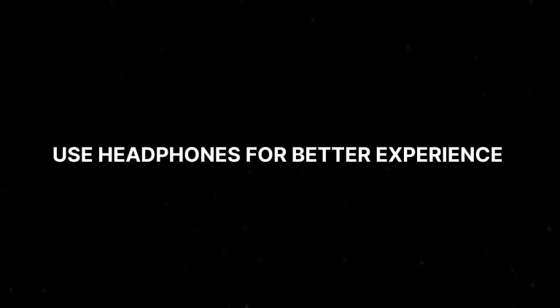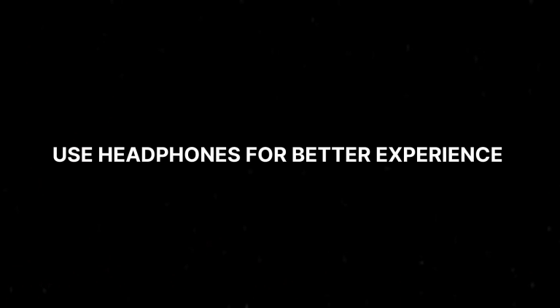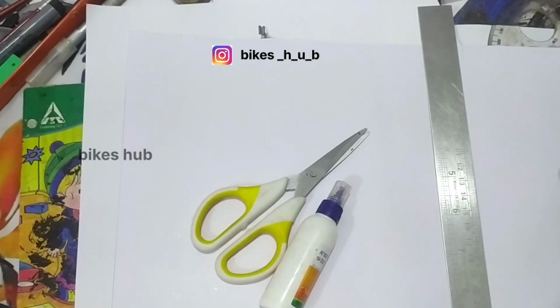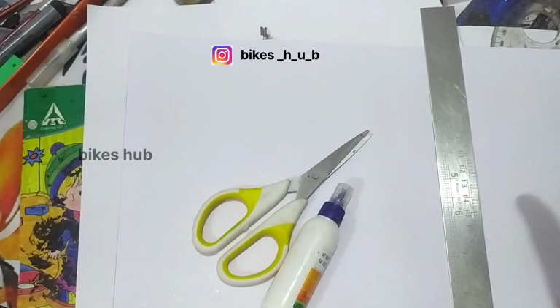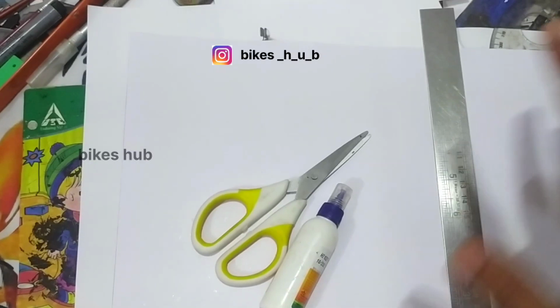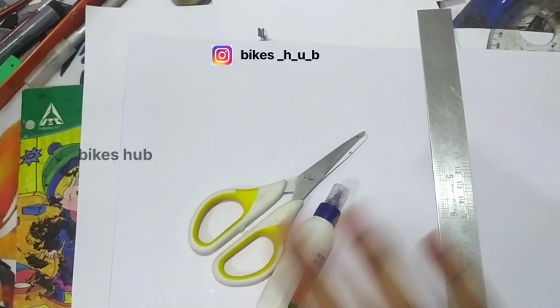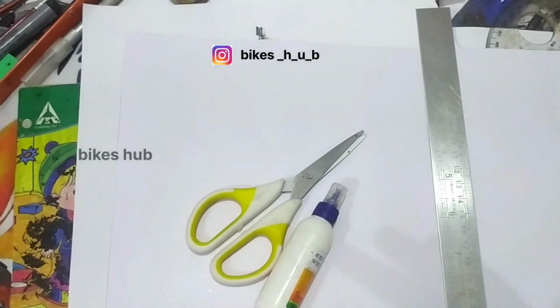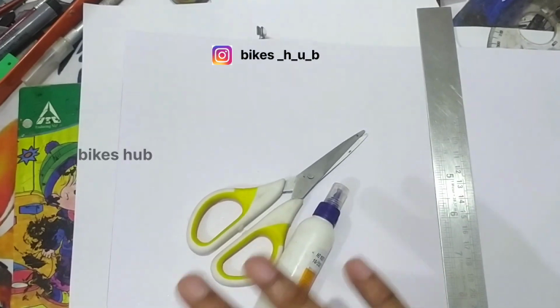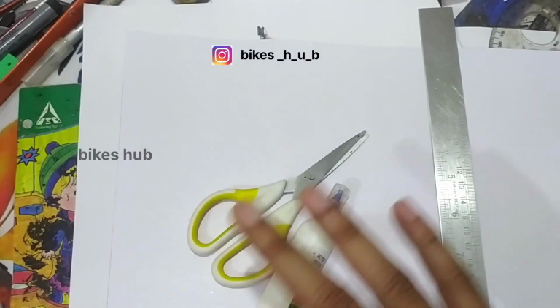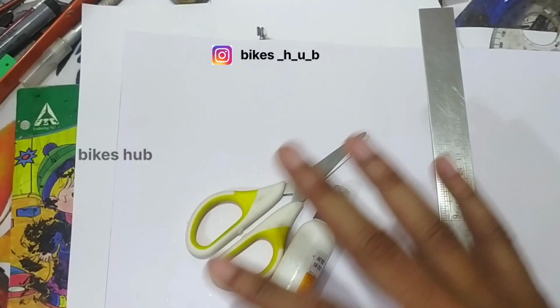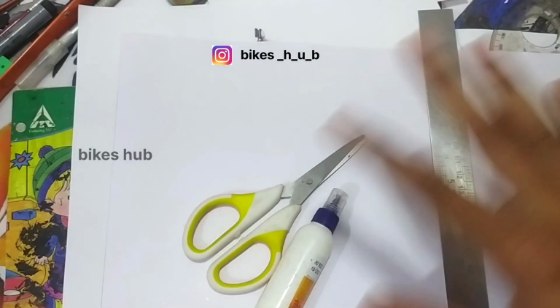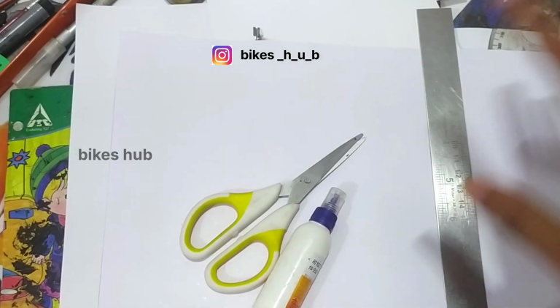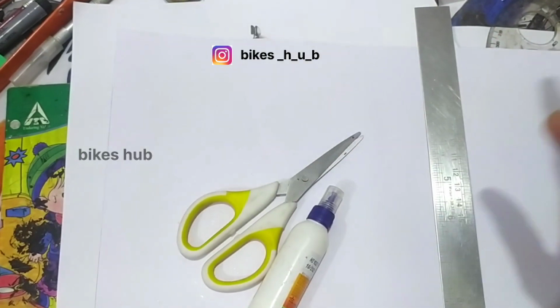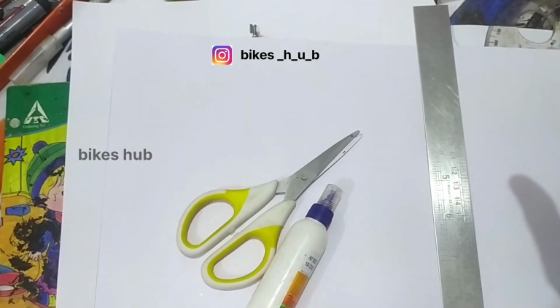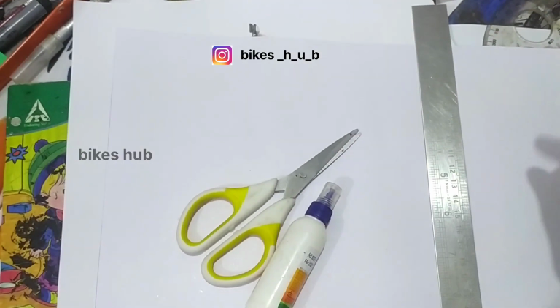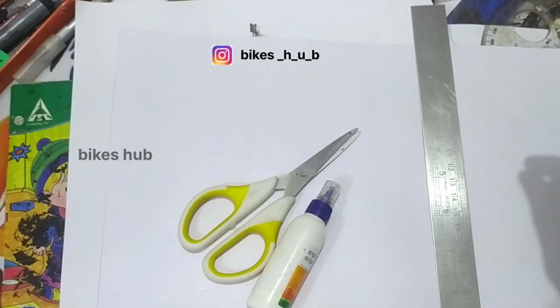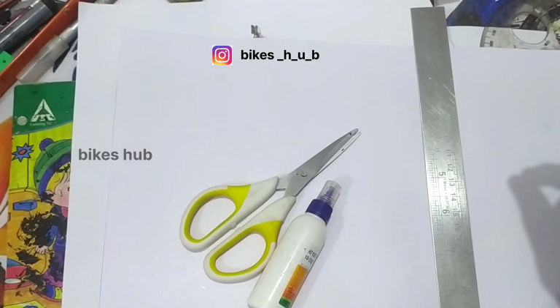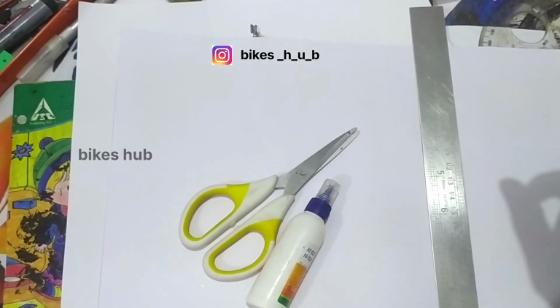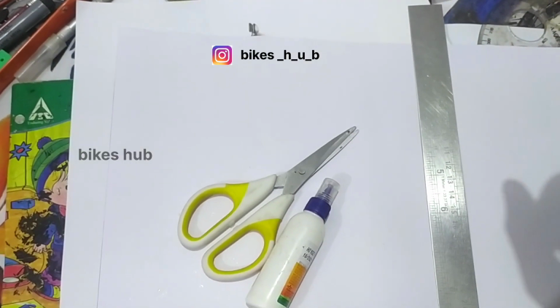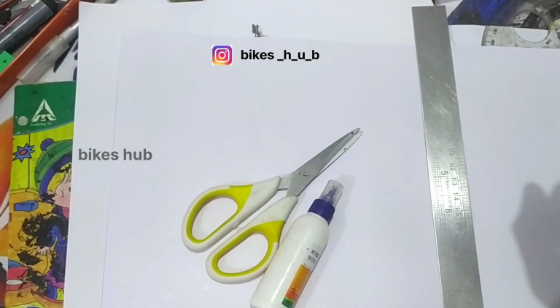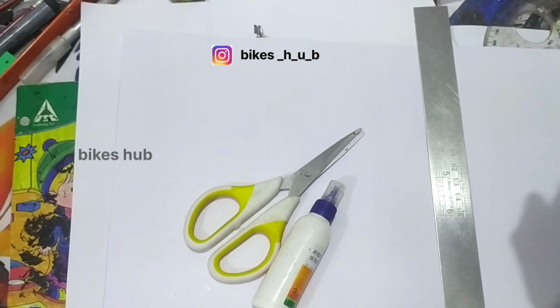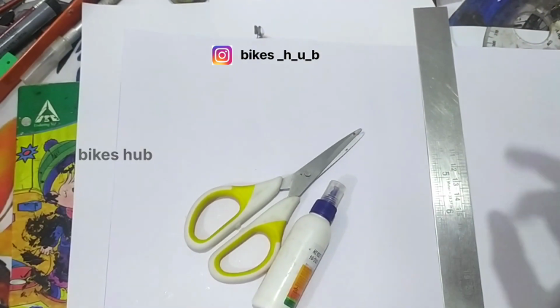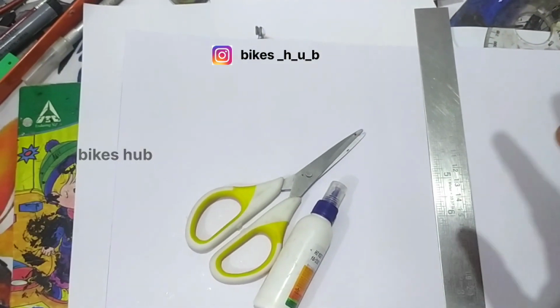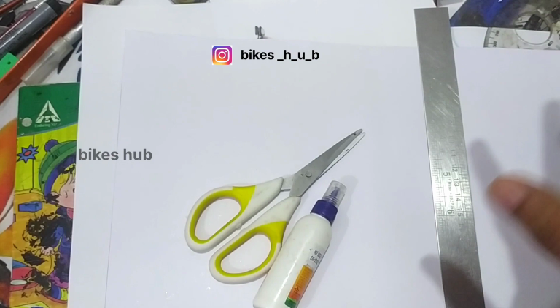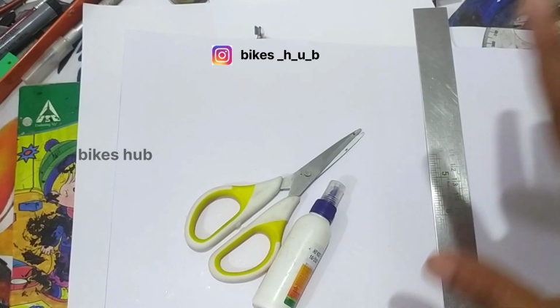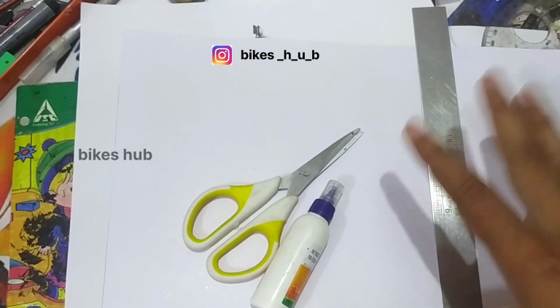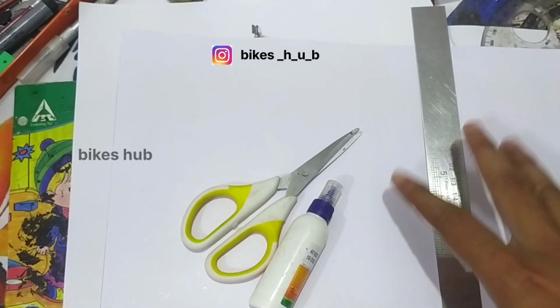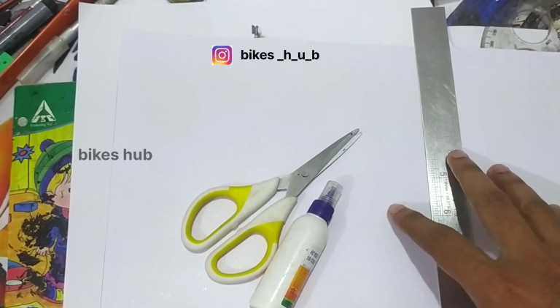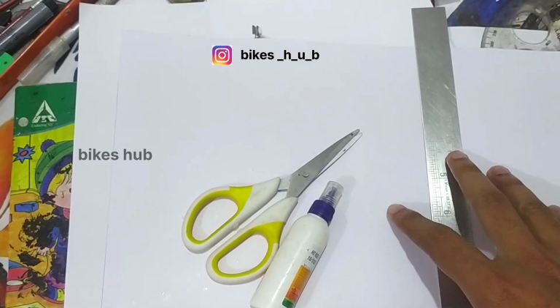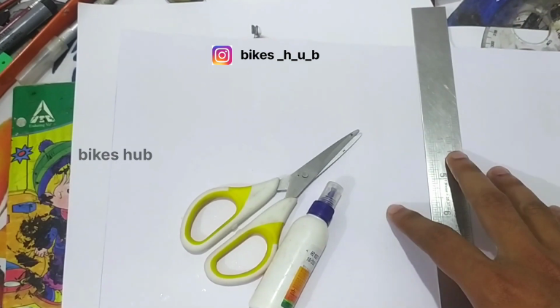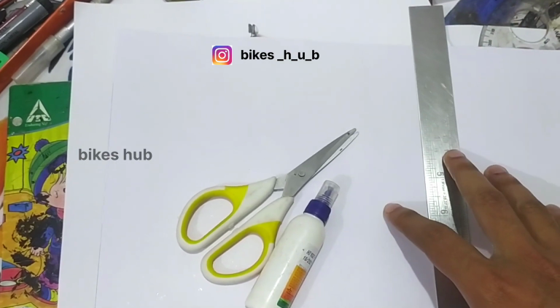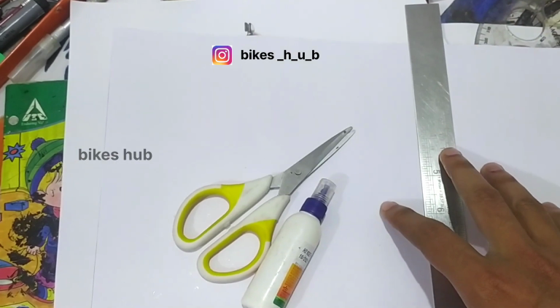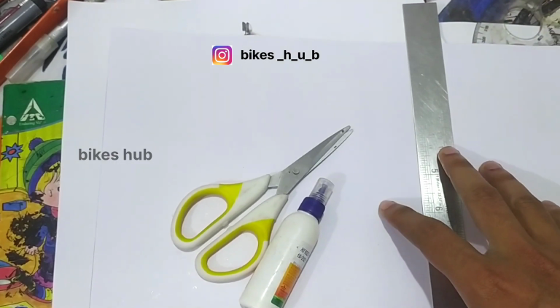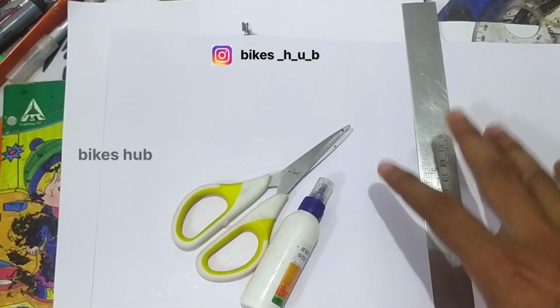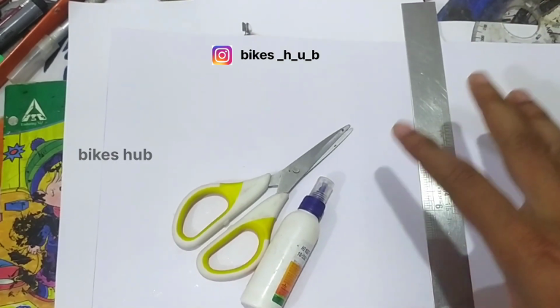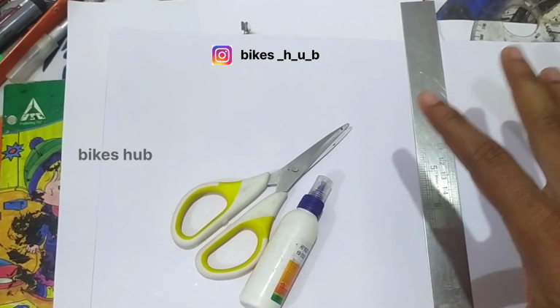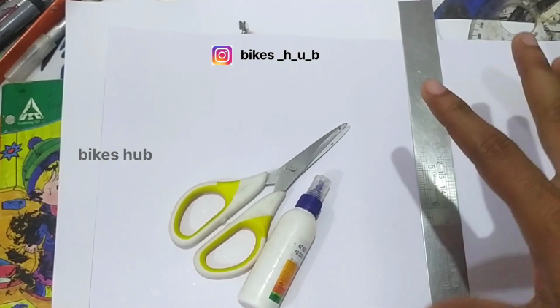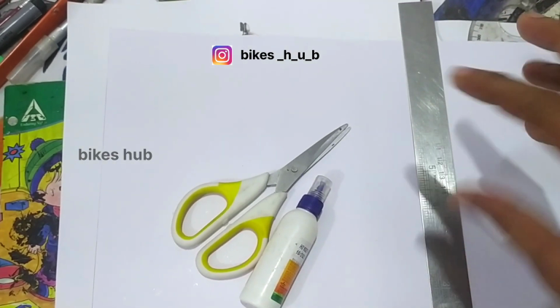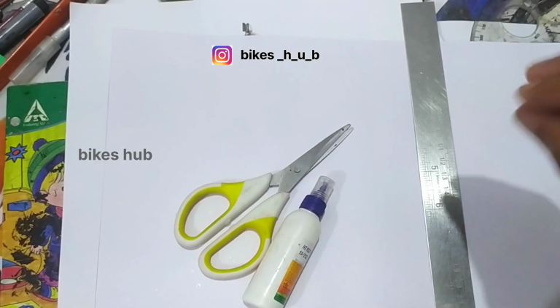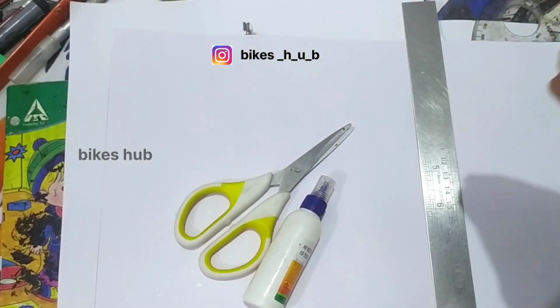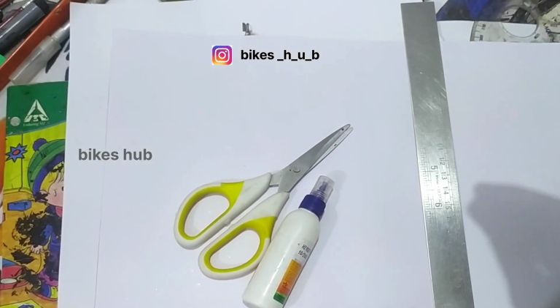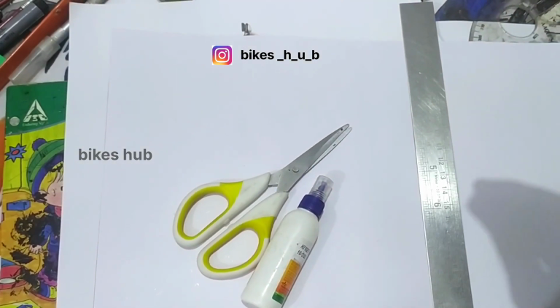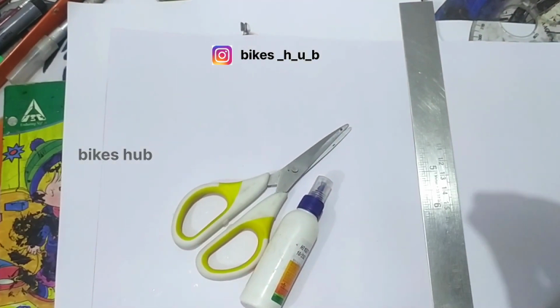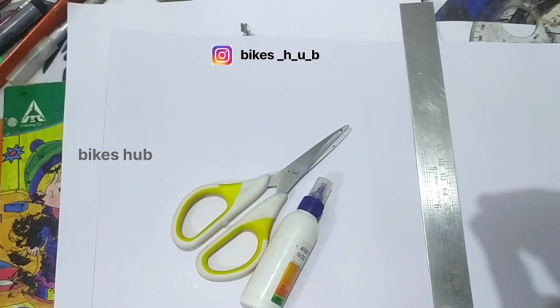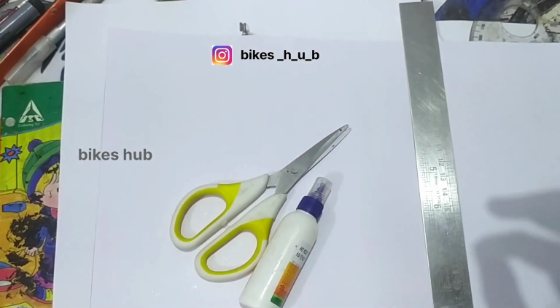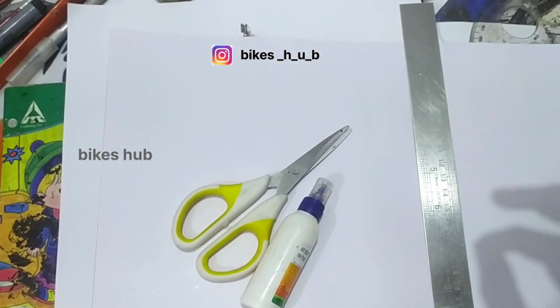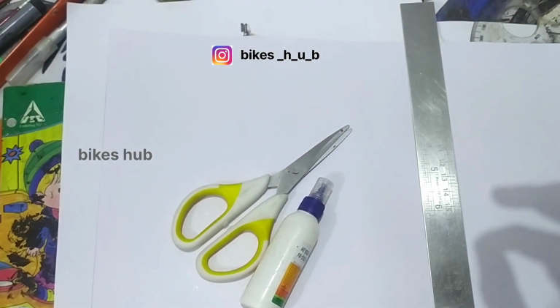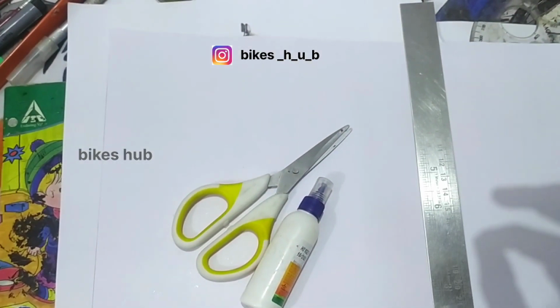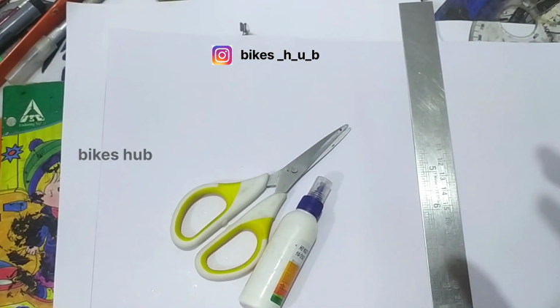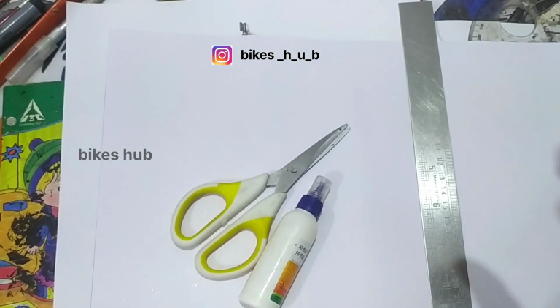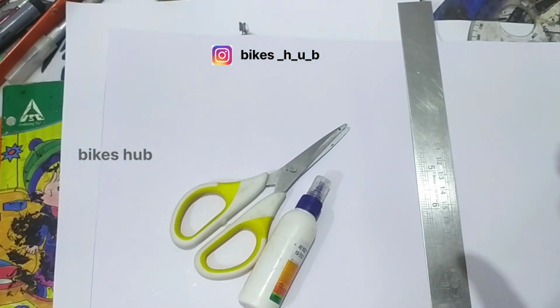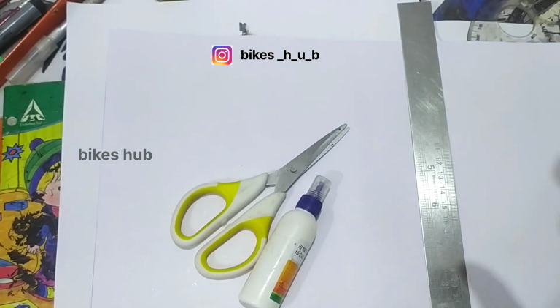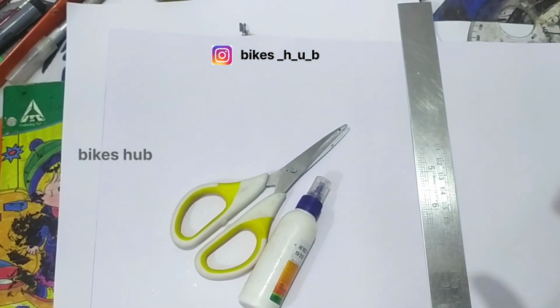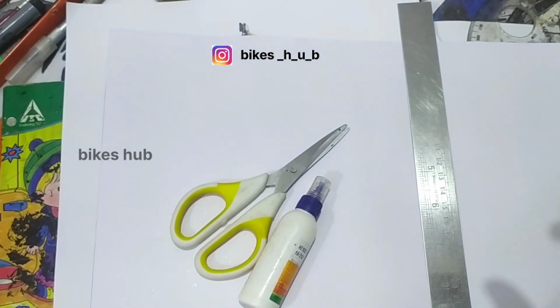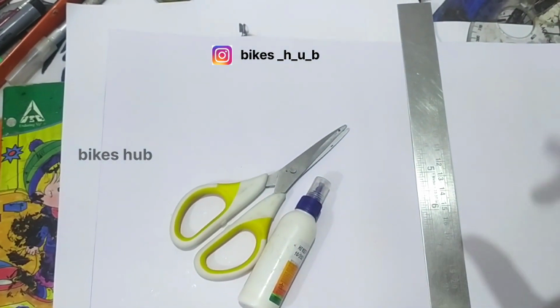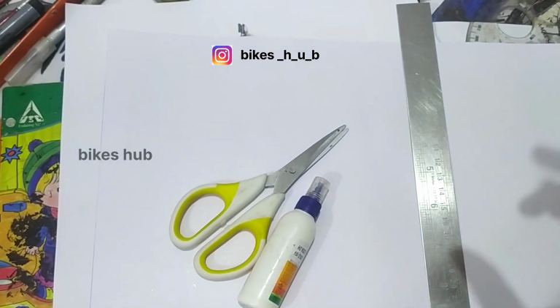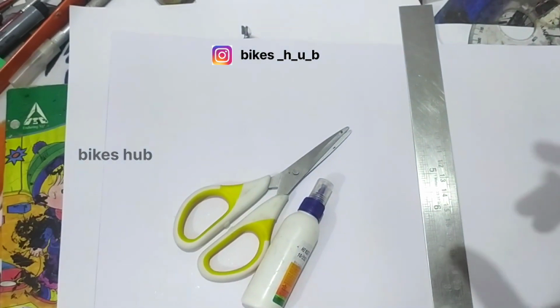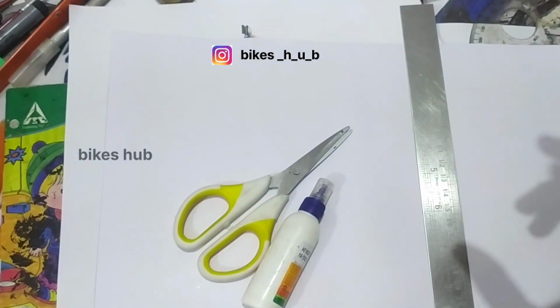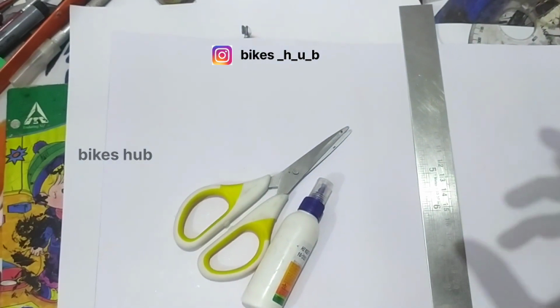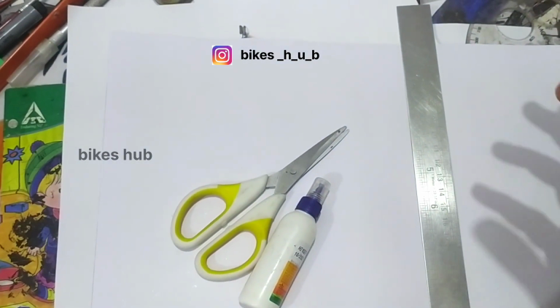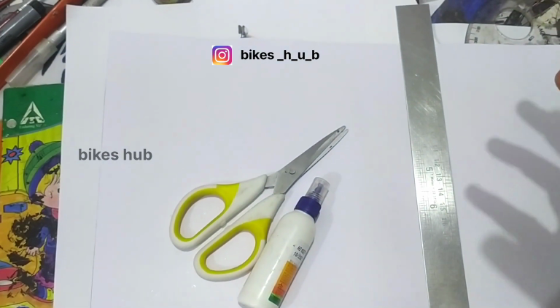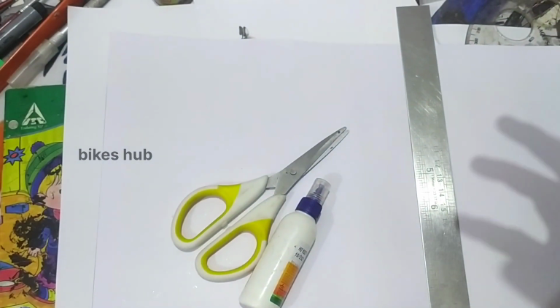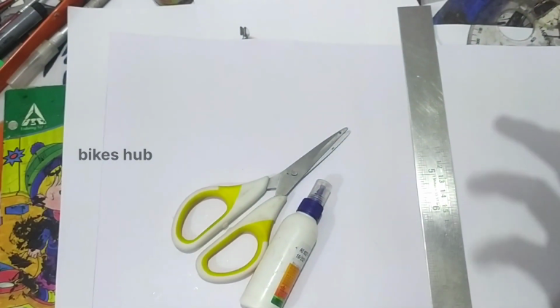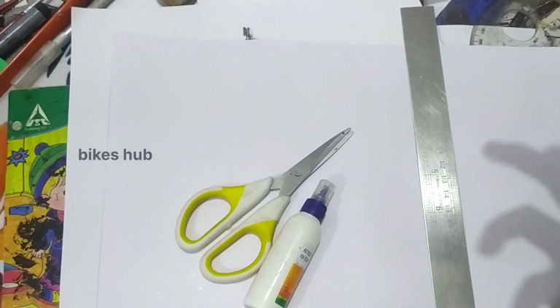Hello friends, welcome to Bikes Up! This video is called Alloy Wheels. I'm going to show you how to do the wheels.